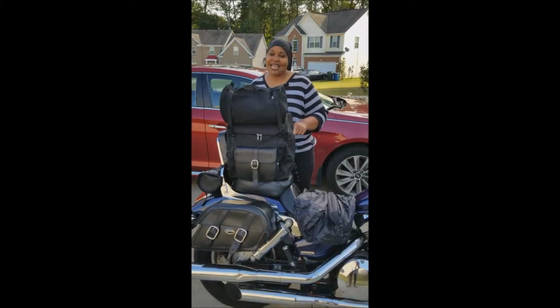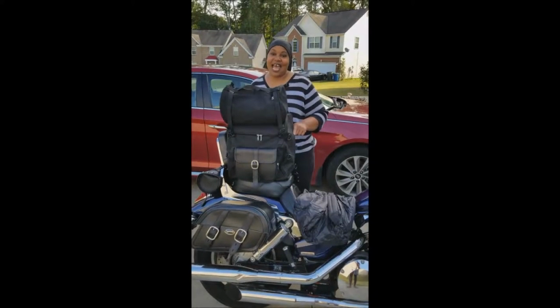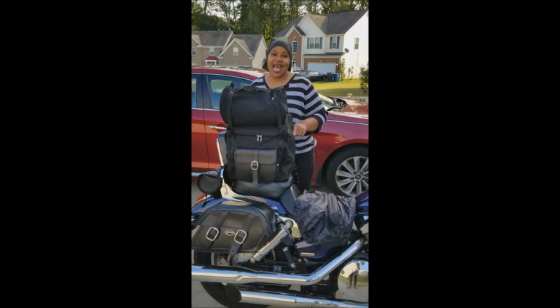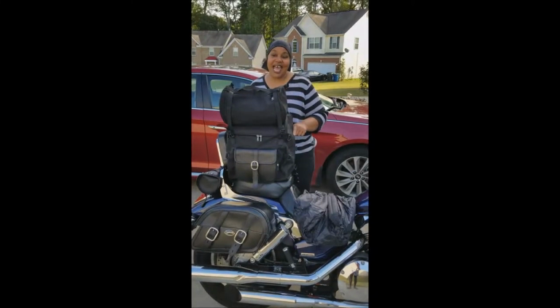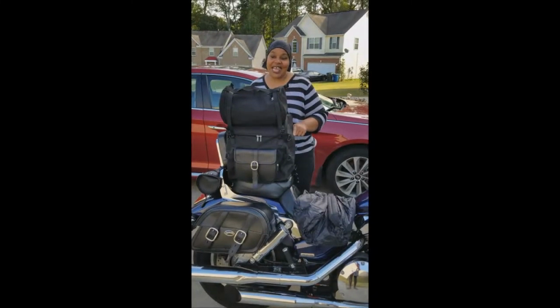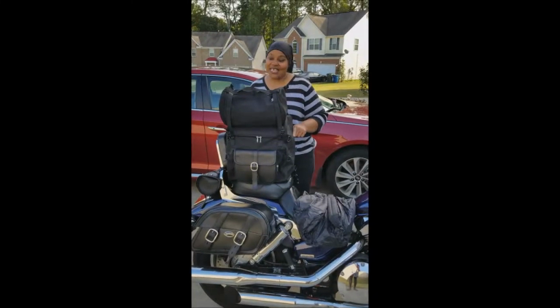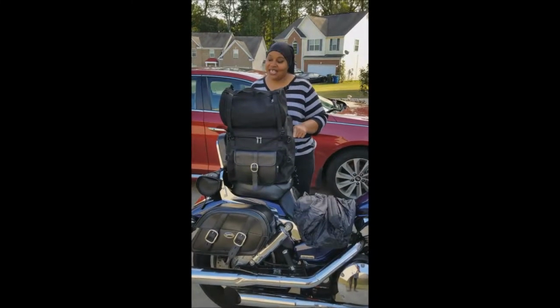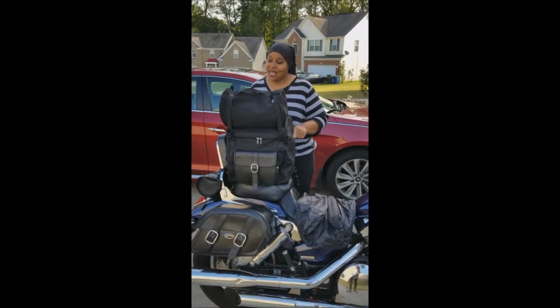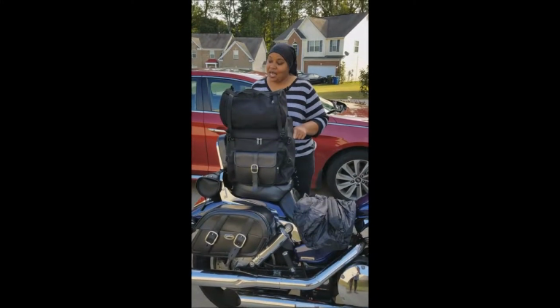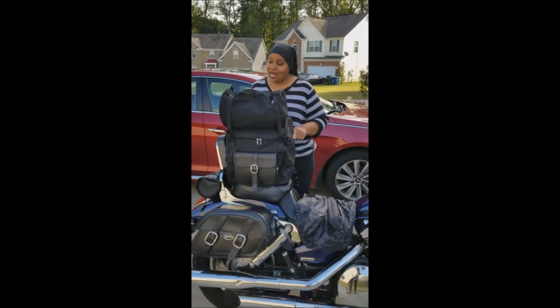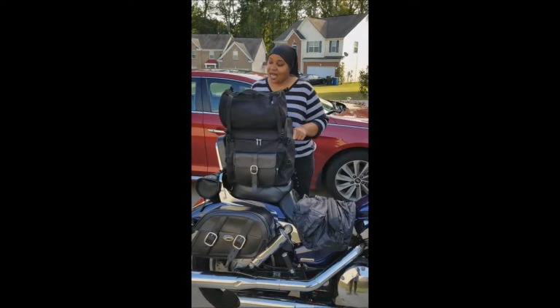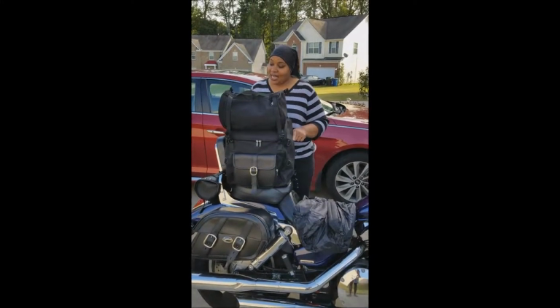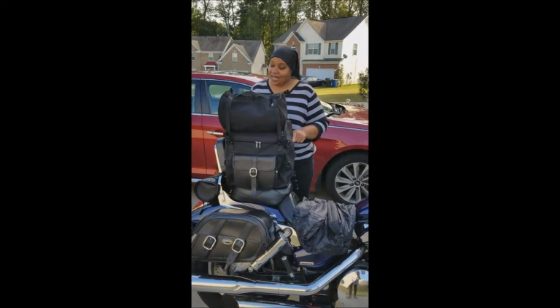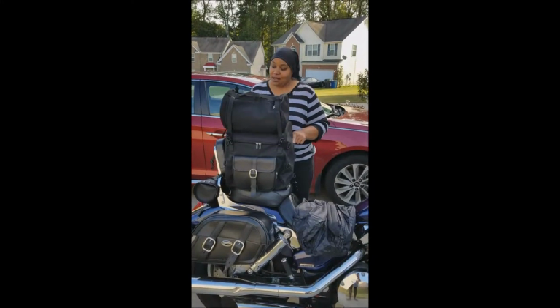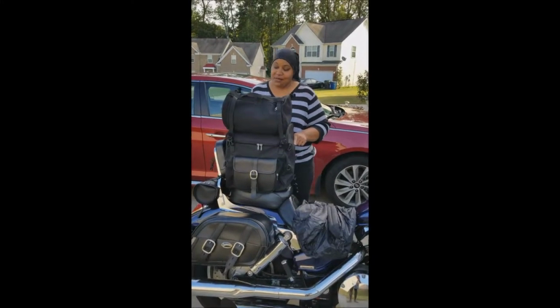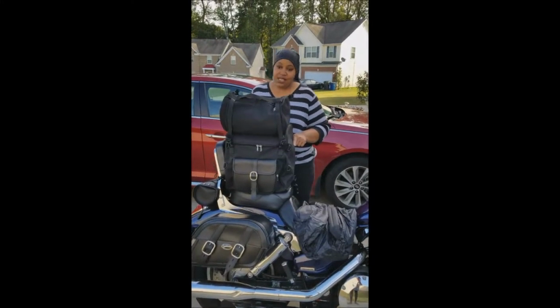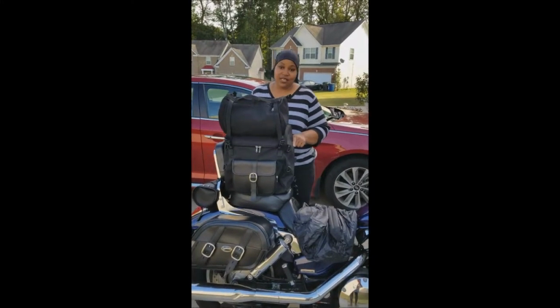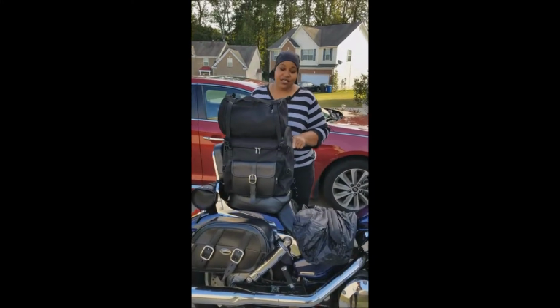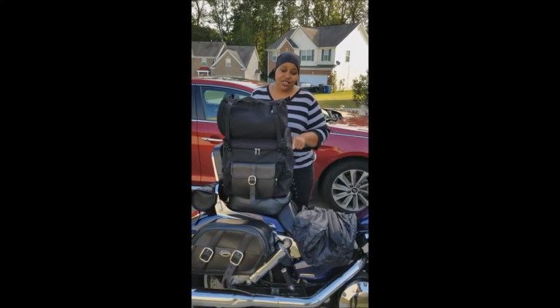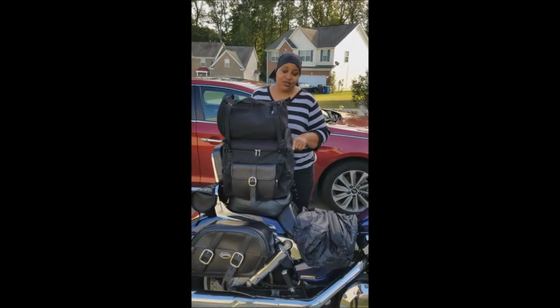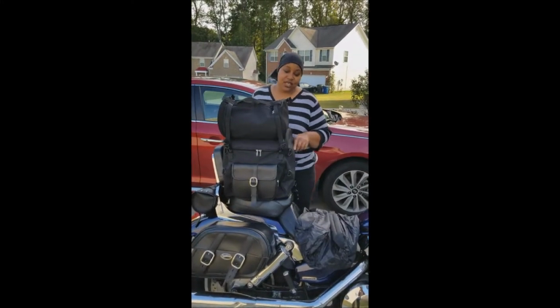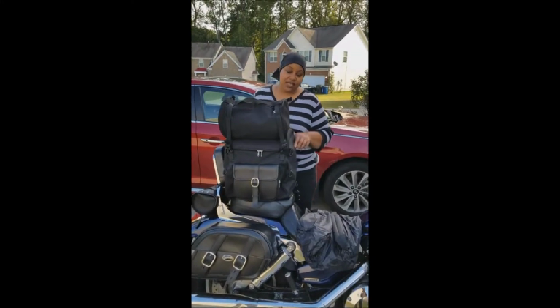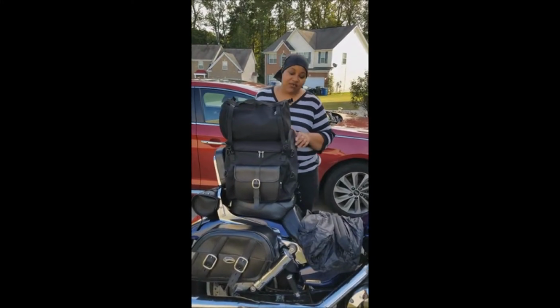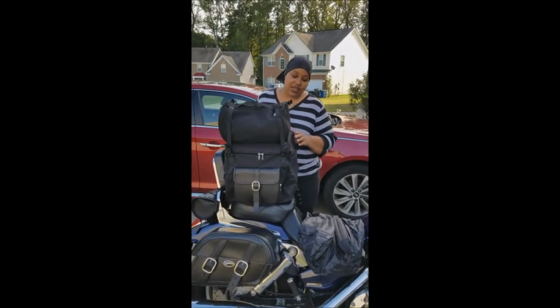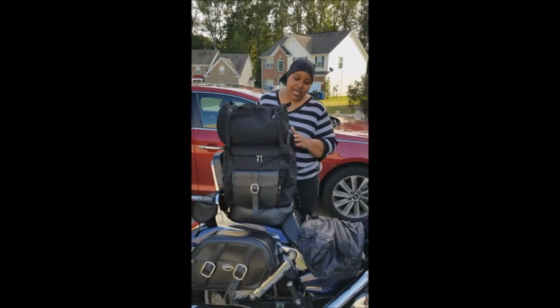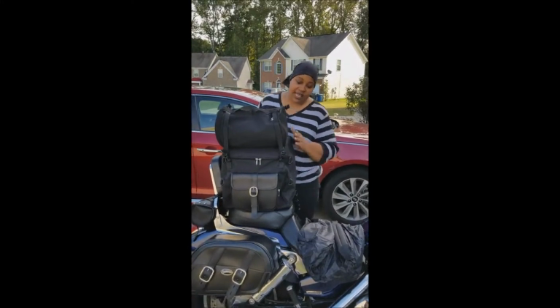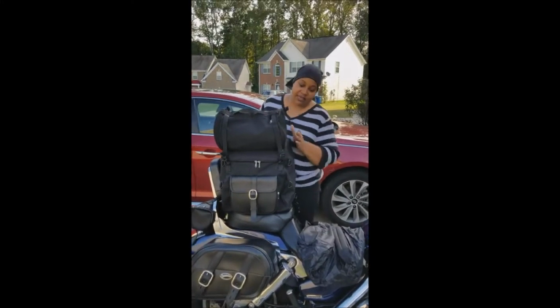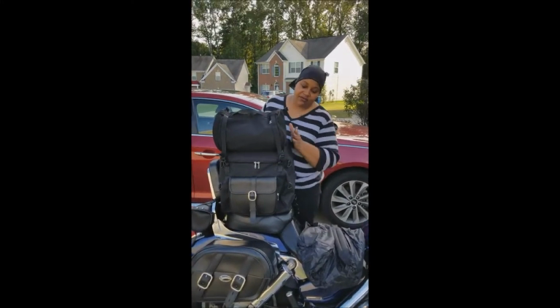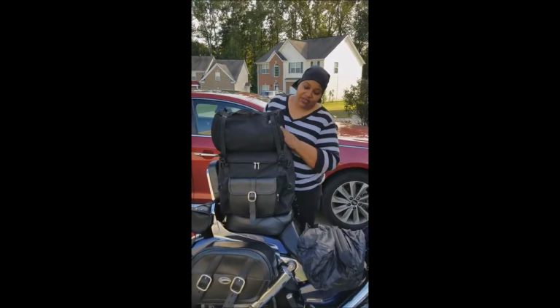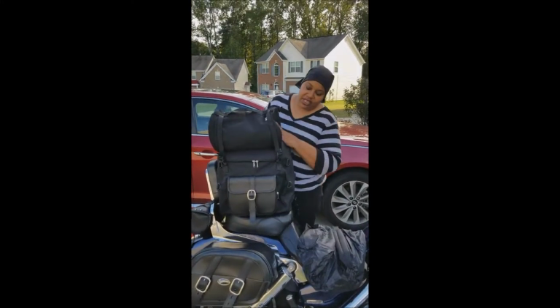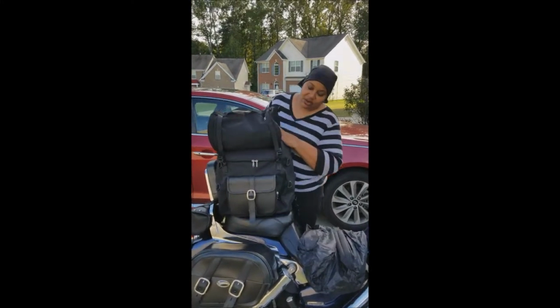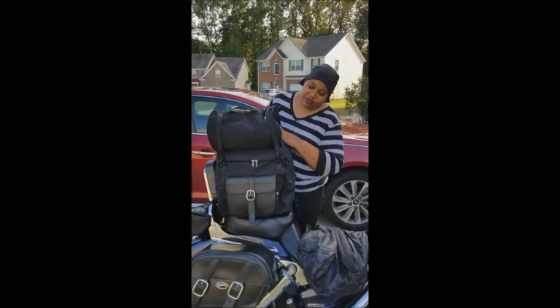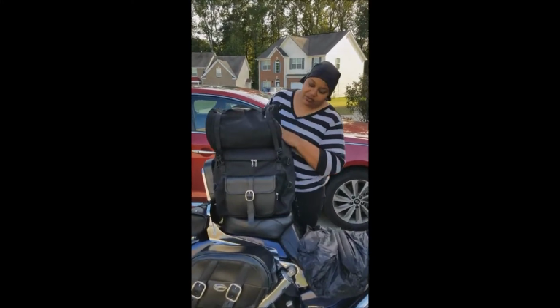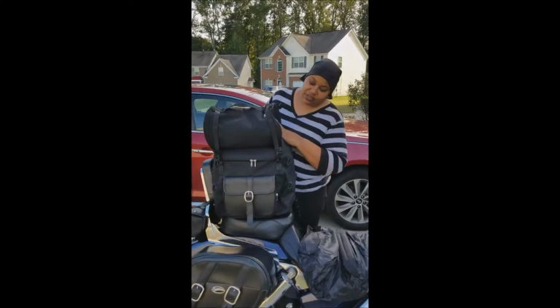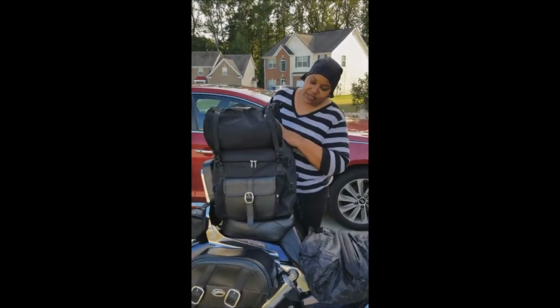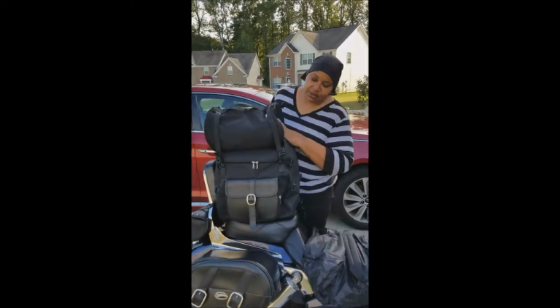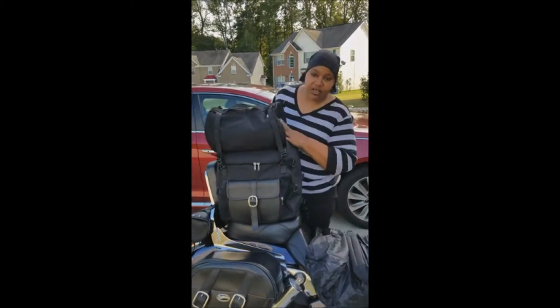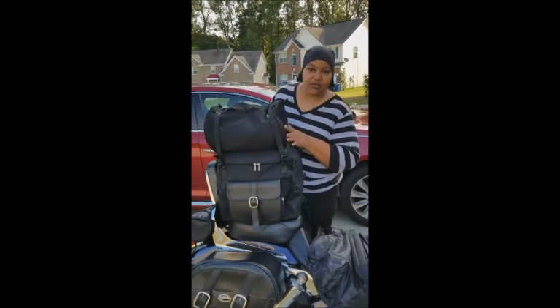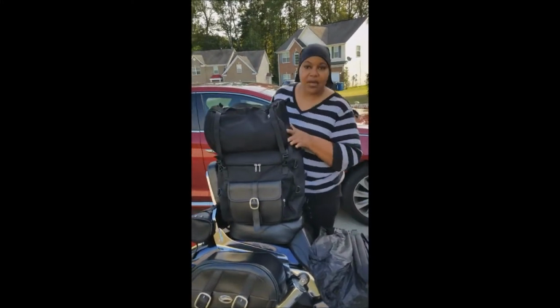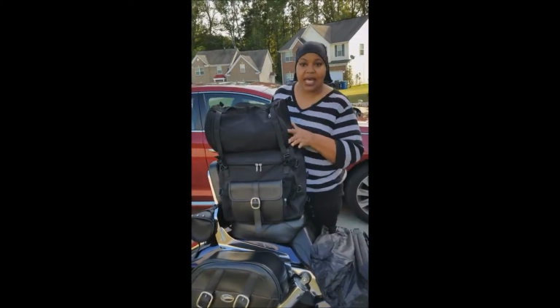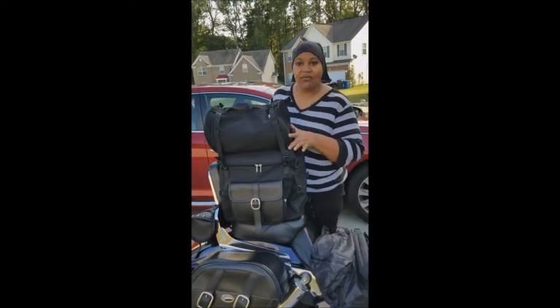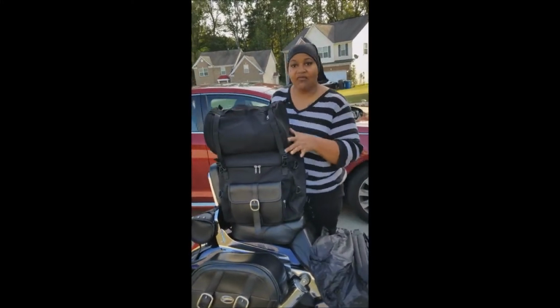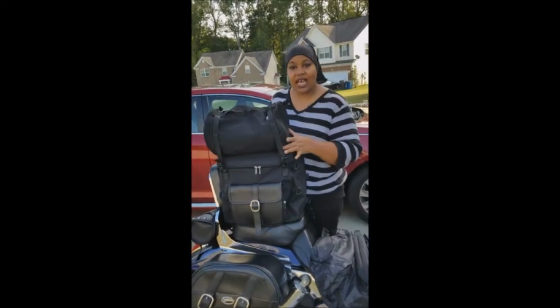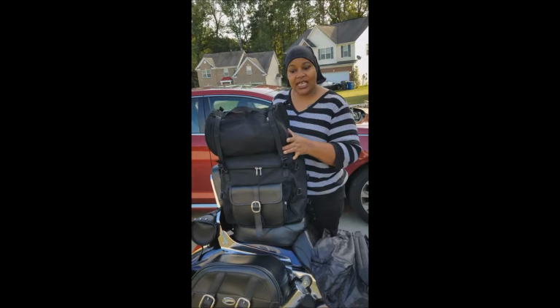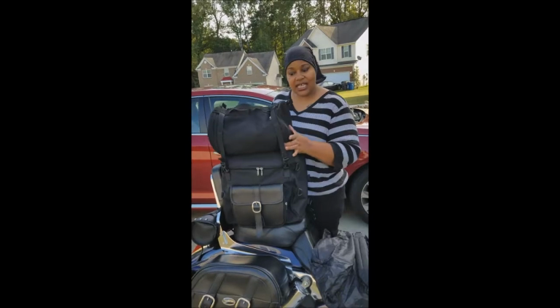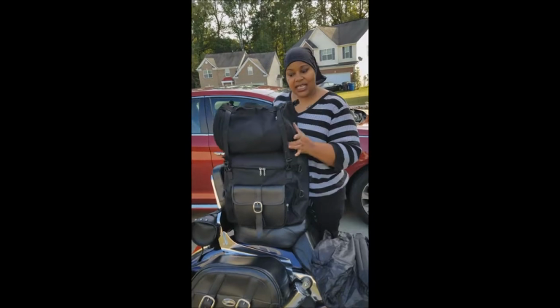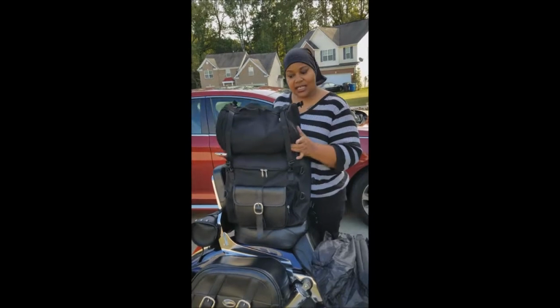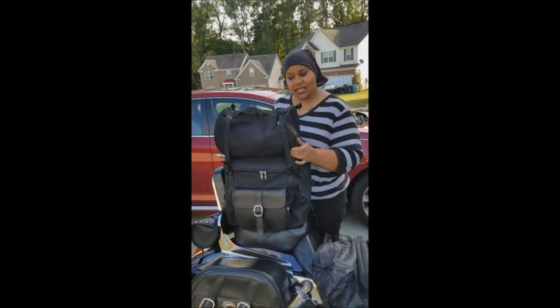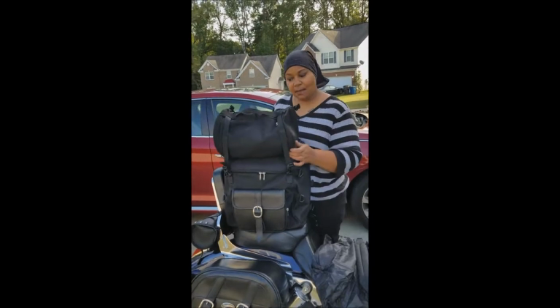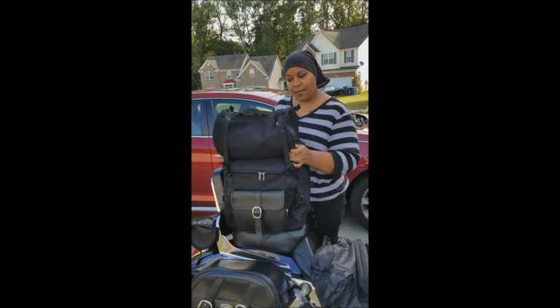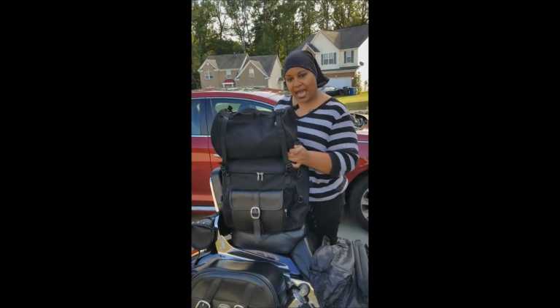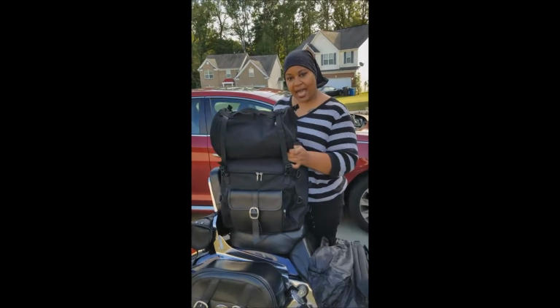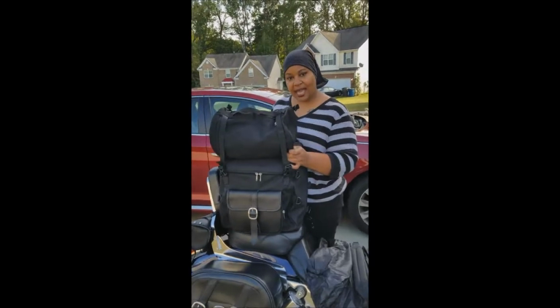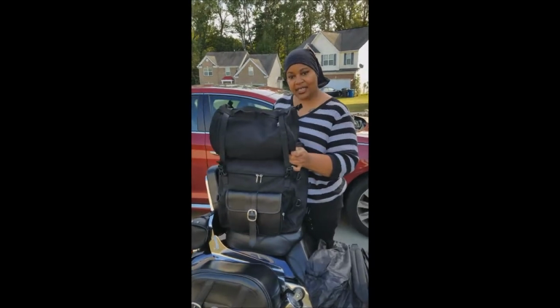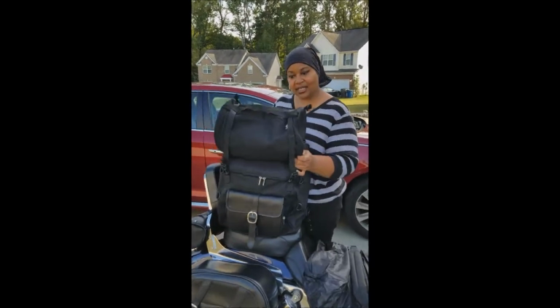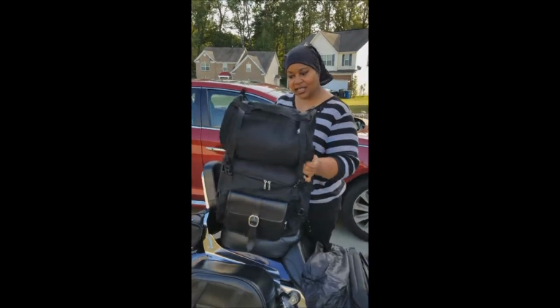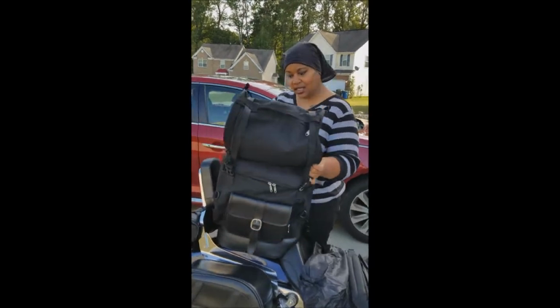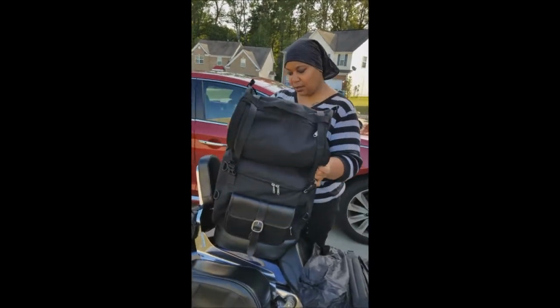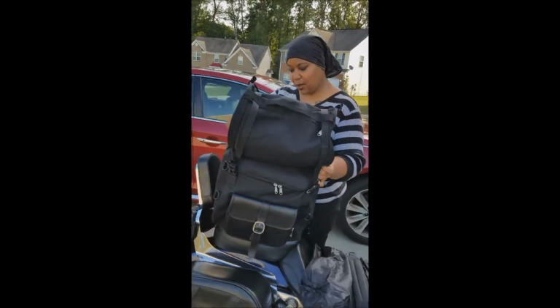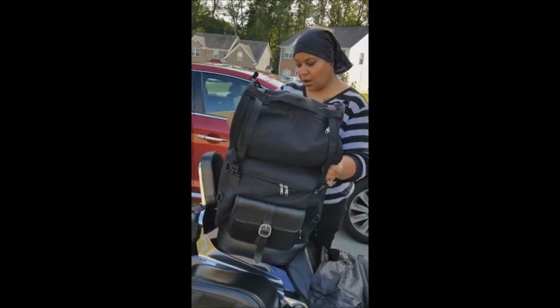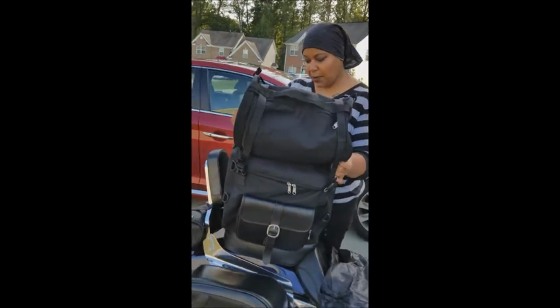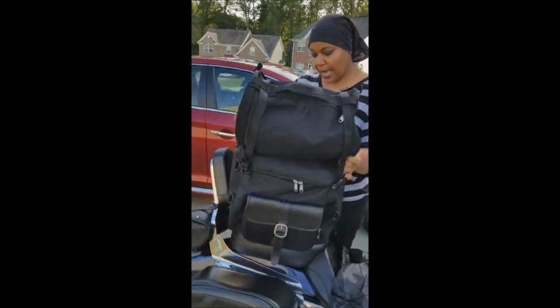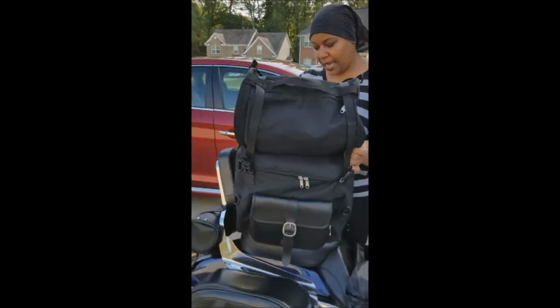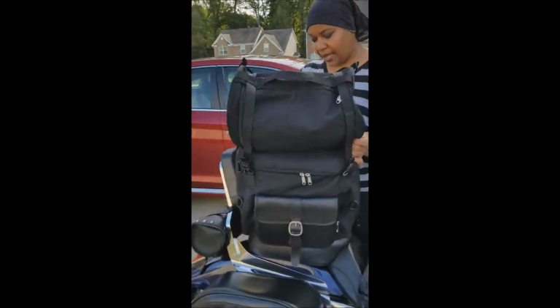Hi, I am here to give a video review of my Vikings bag, sissy bar bag.